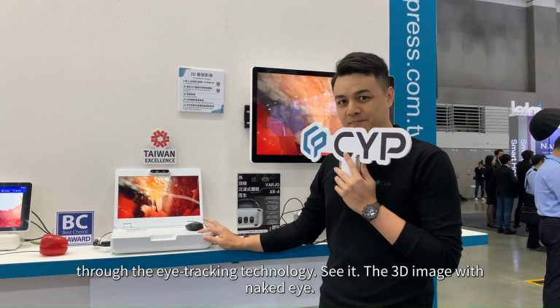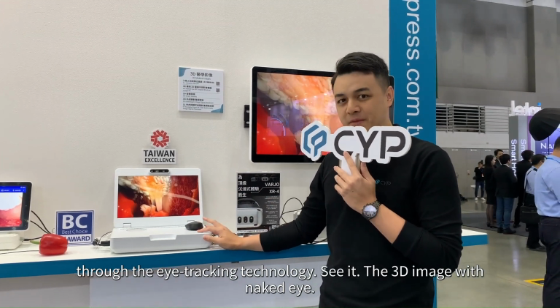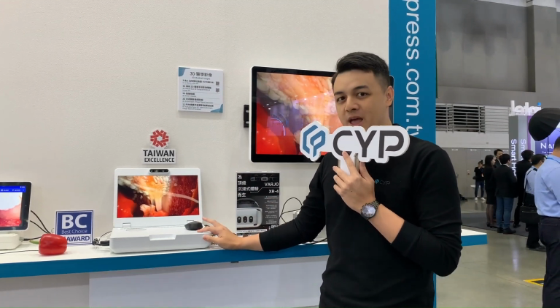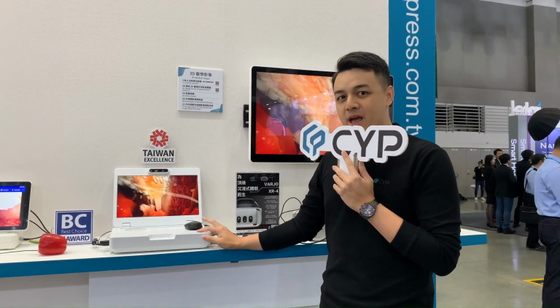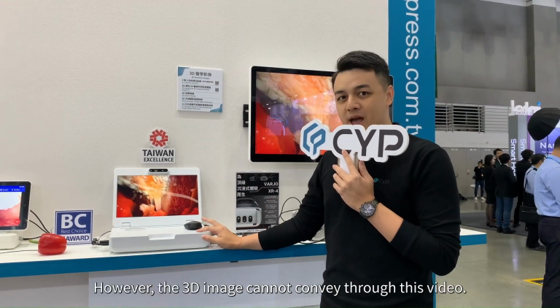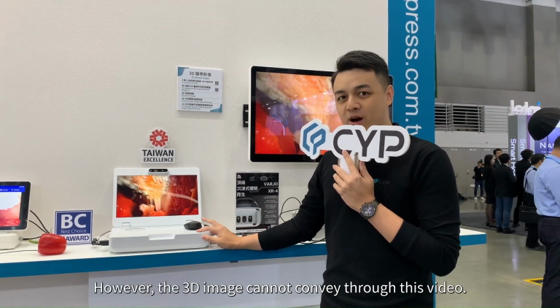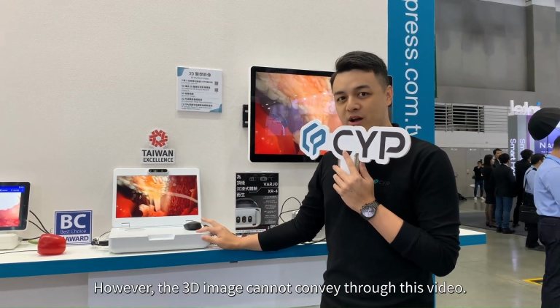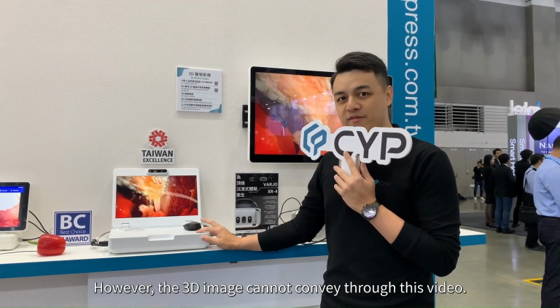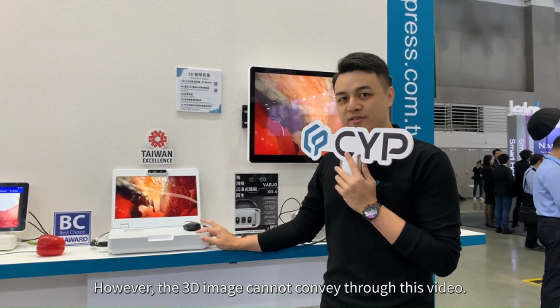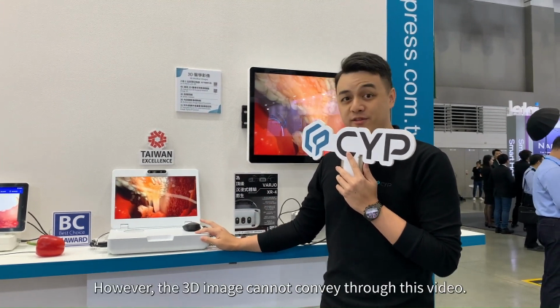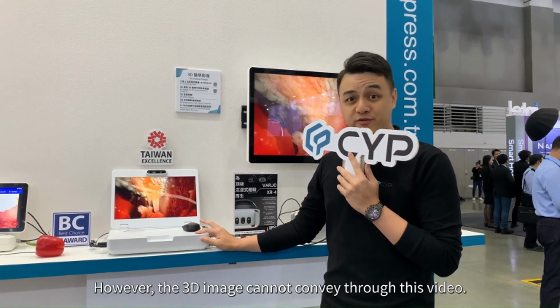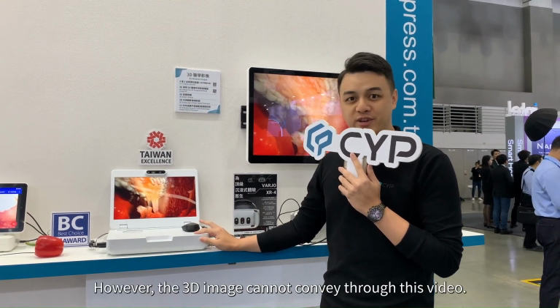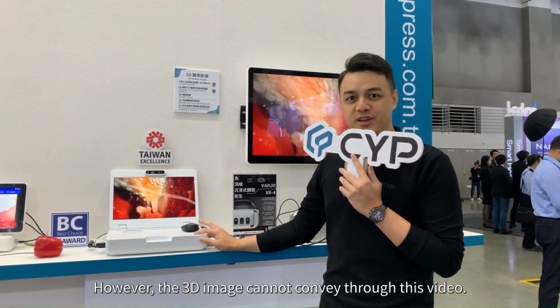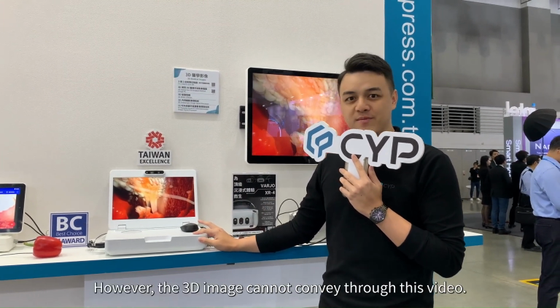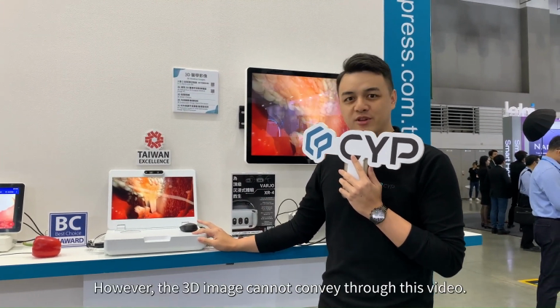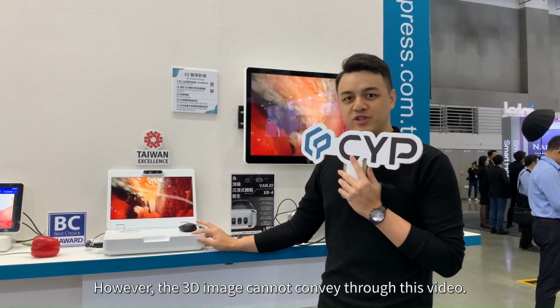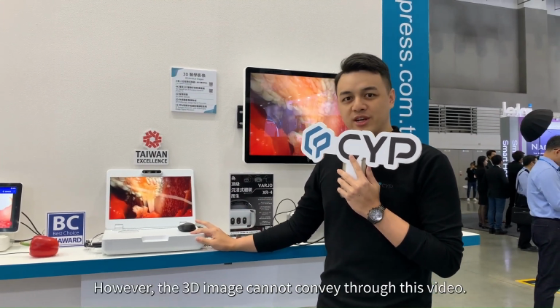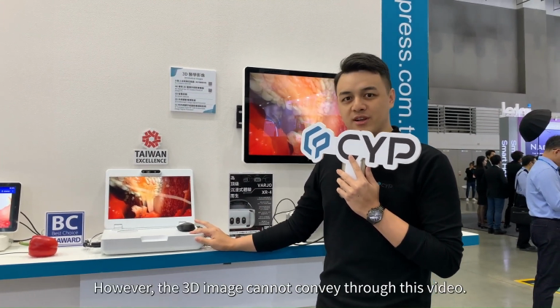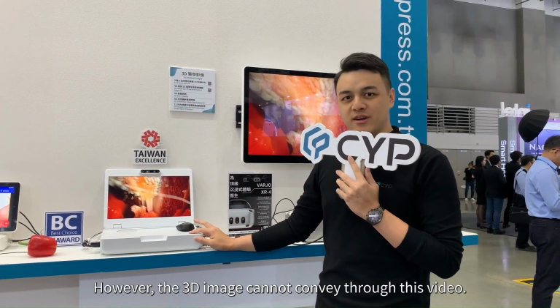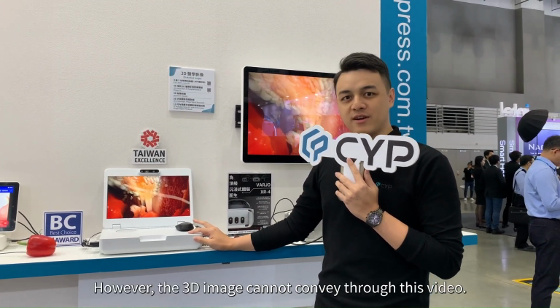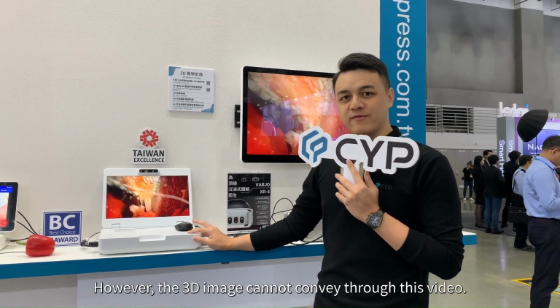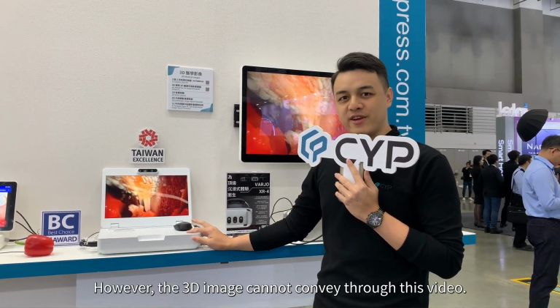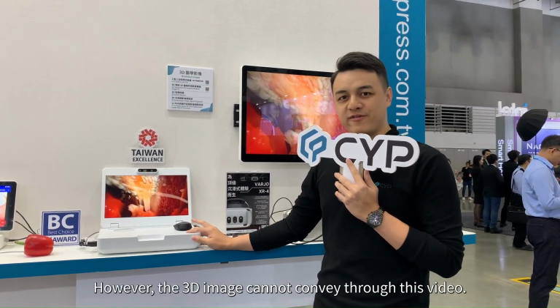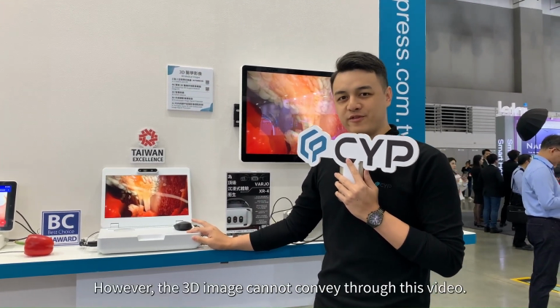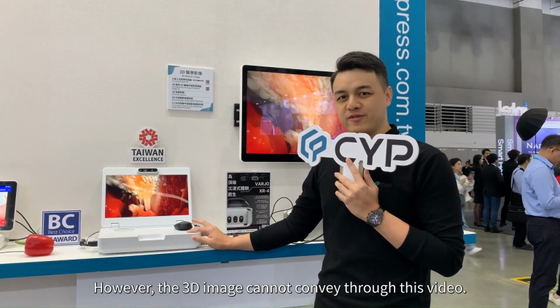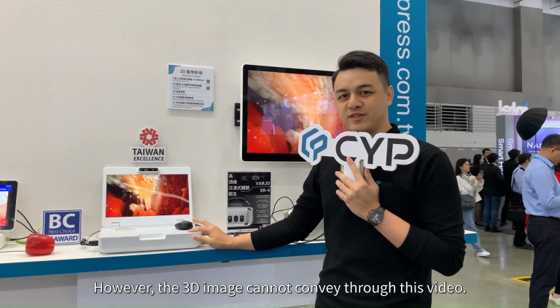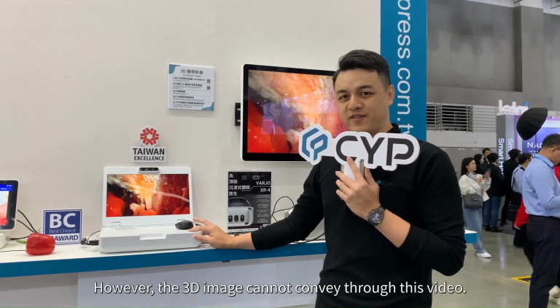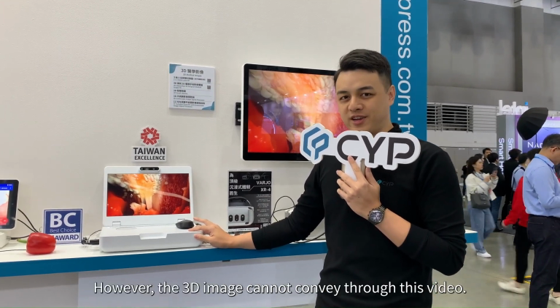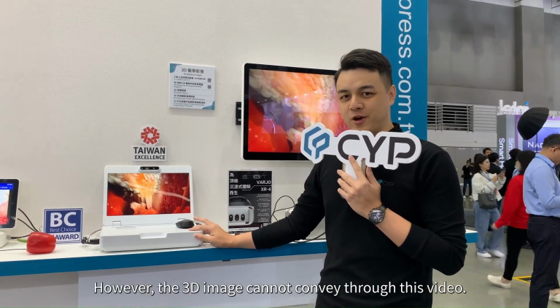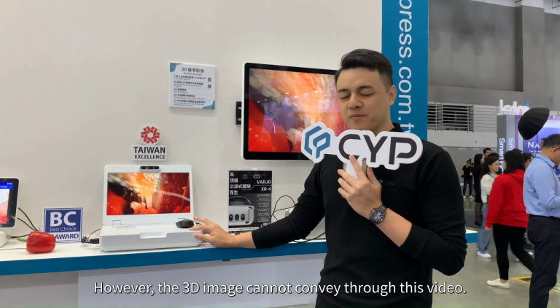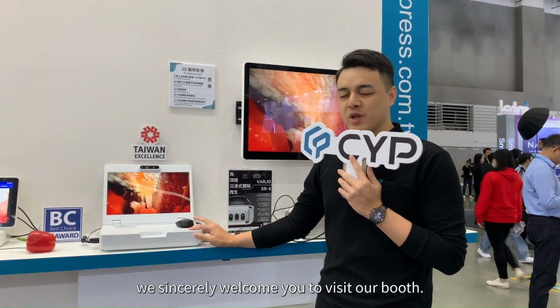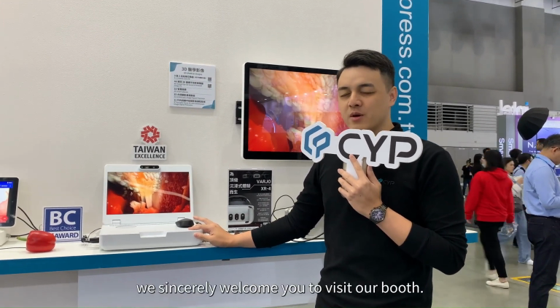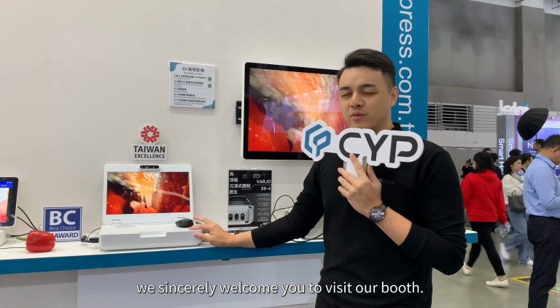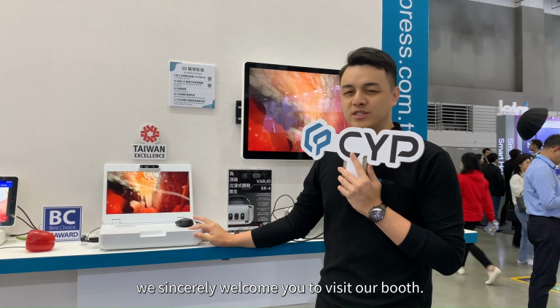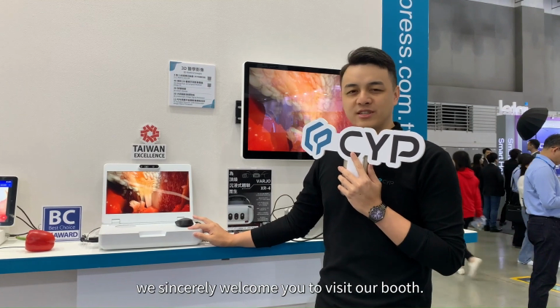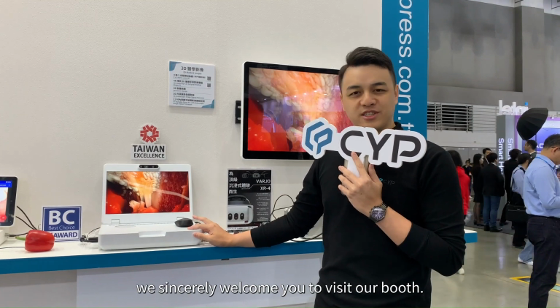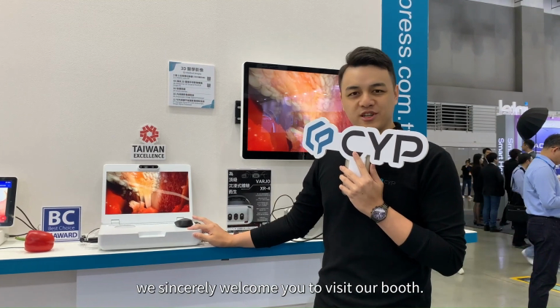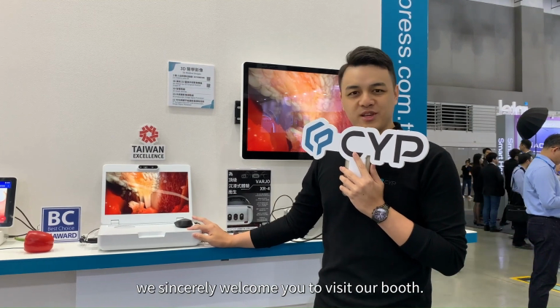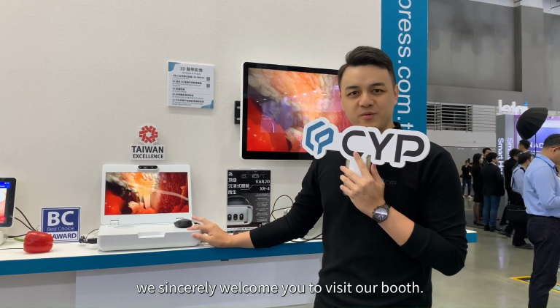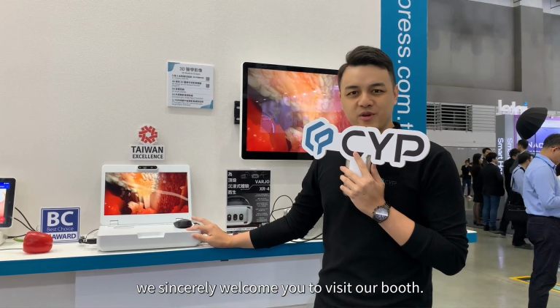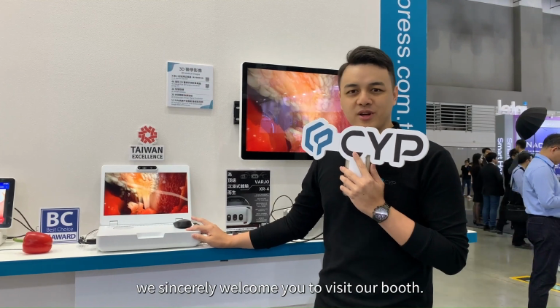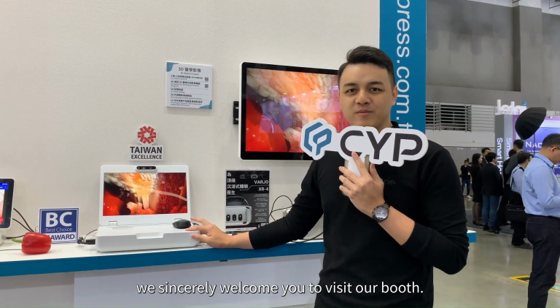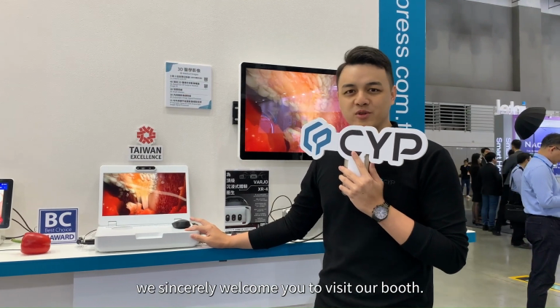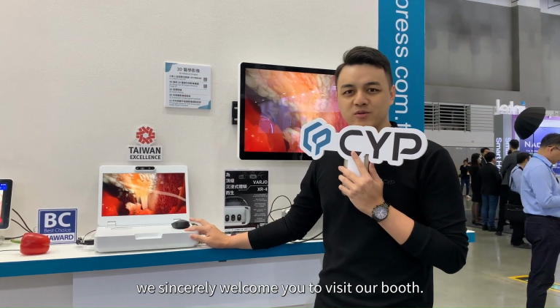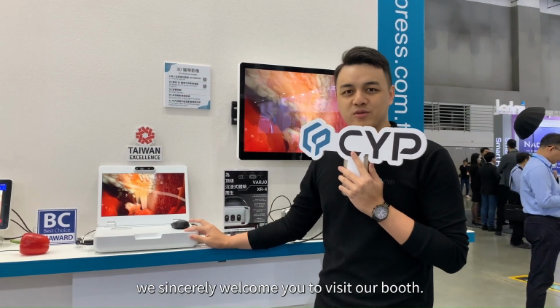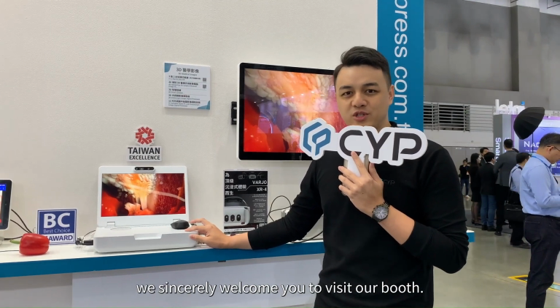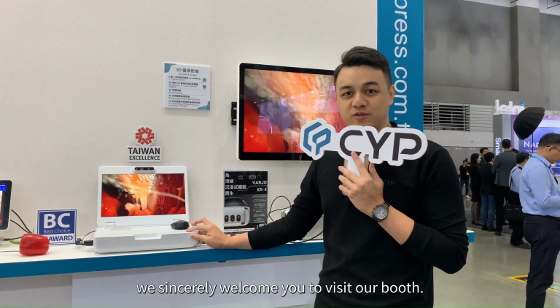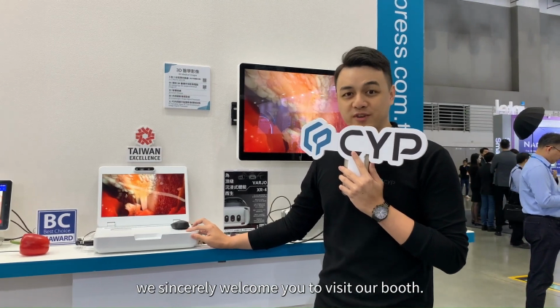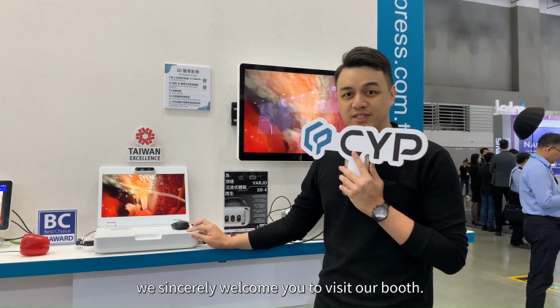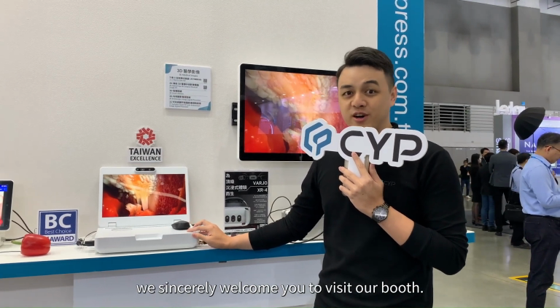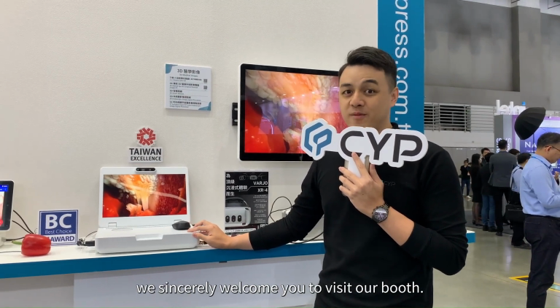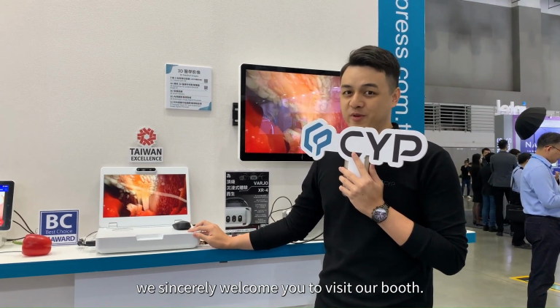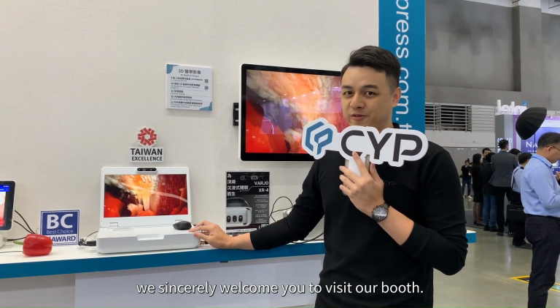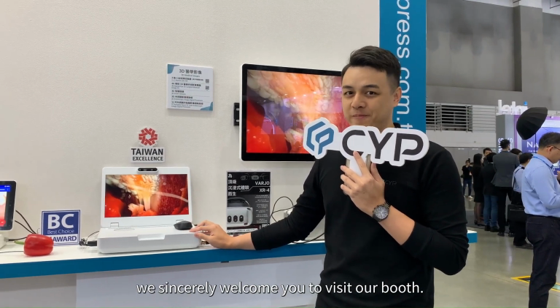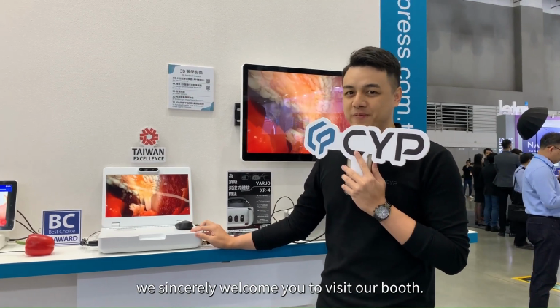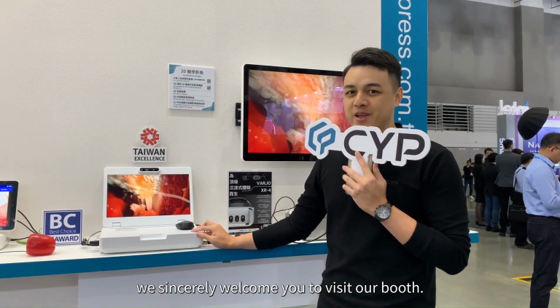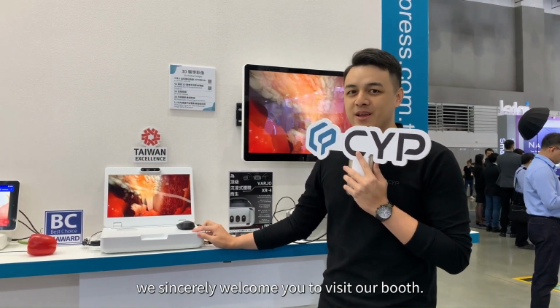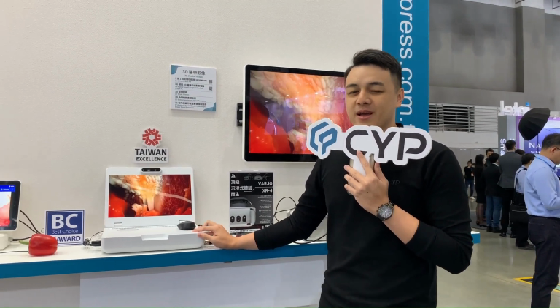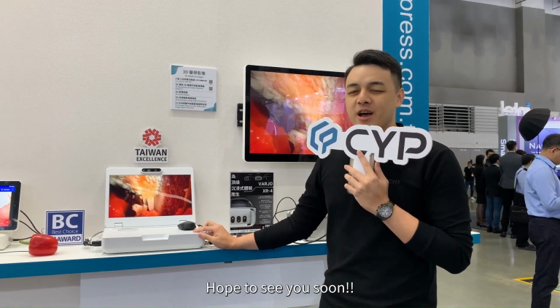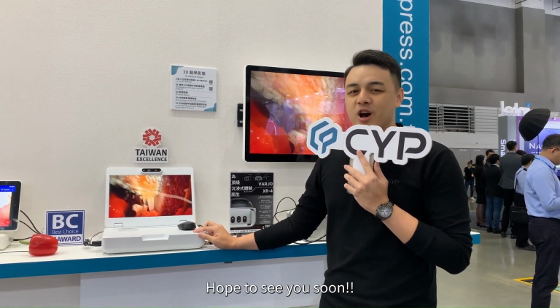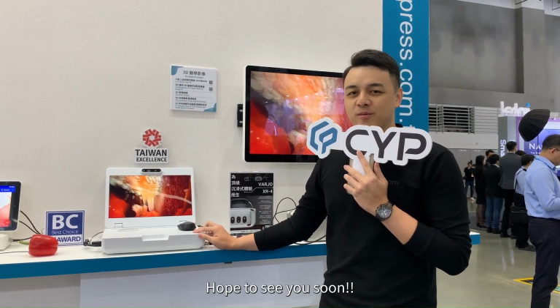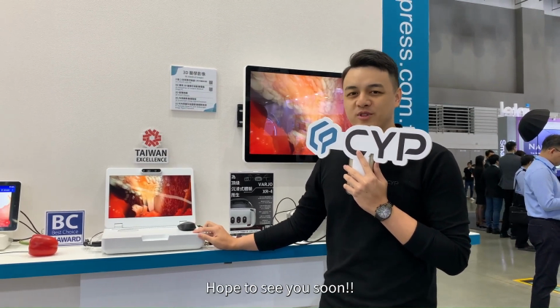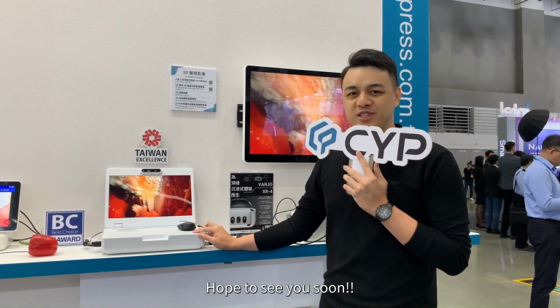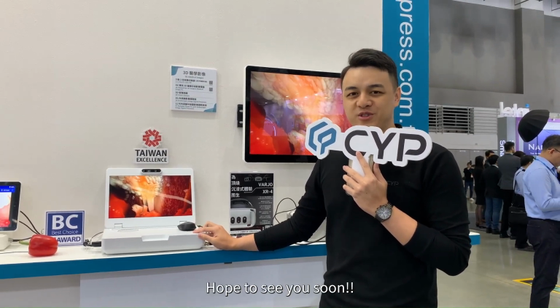However, the 3D image cannot convey through this video. We sincerely welcome you to visit our booth. Hope to see you soon!